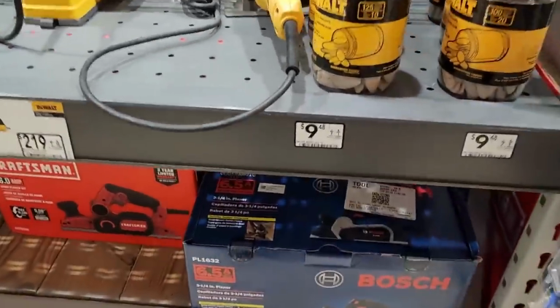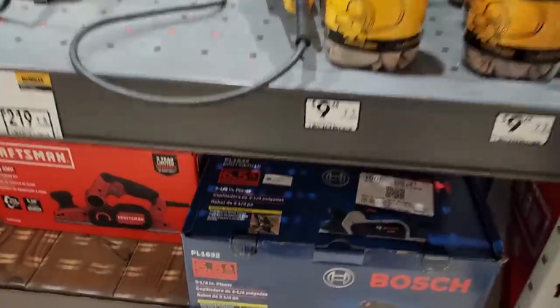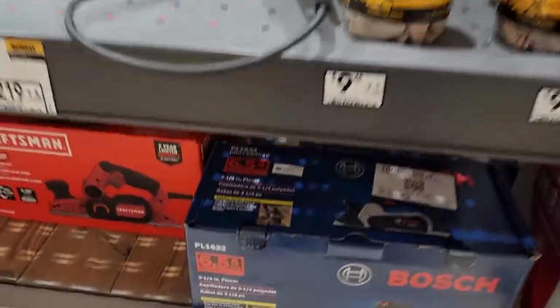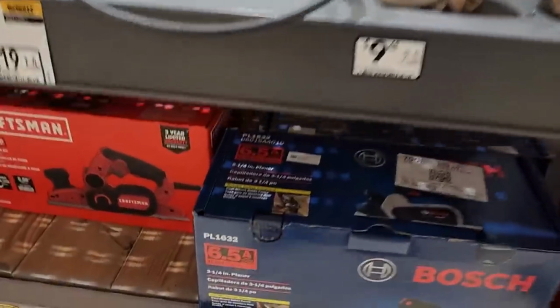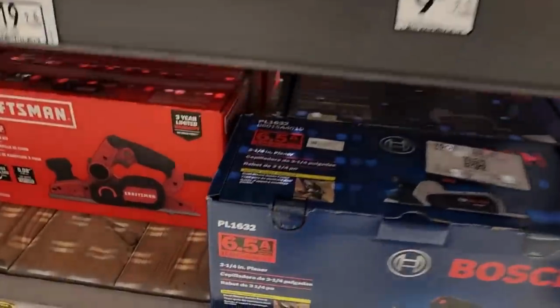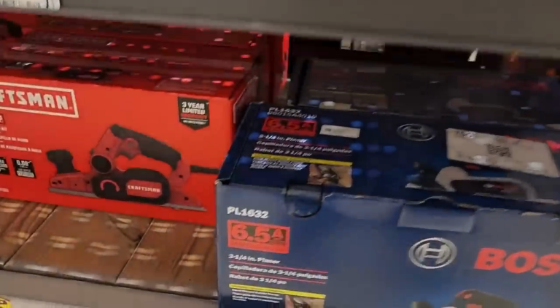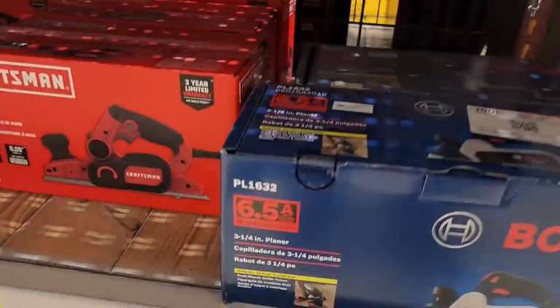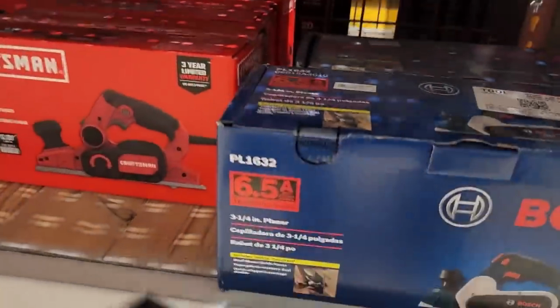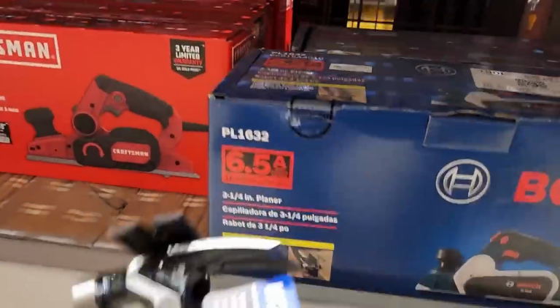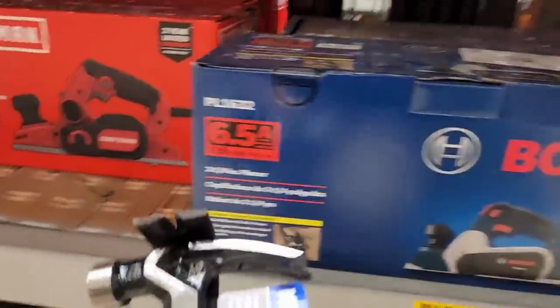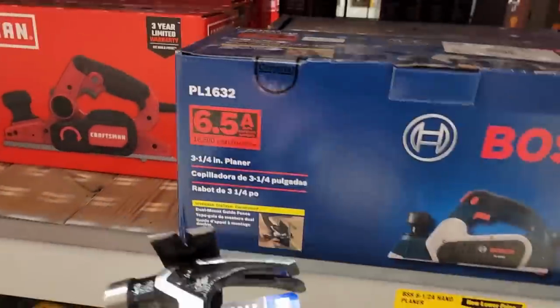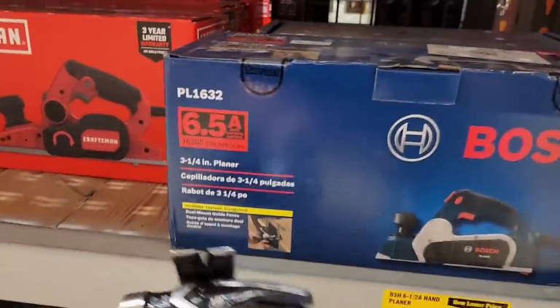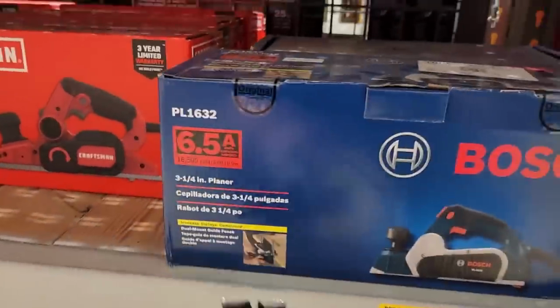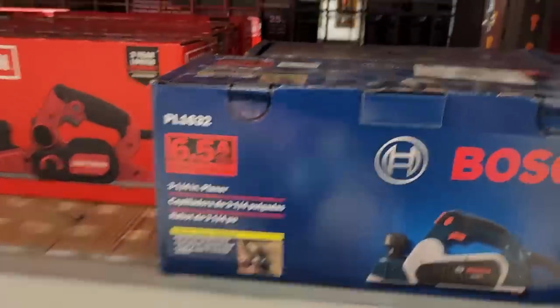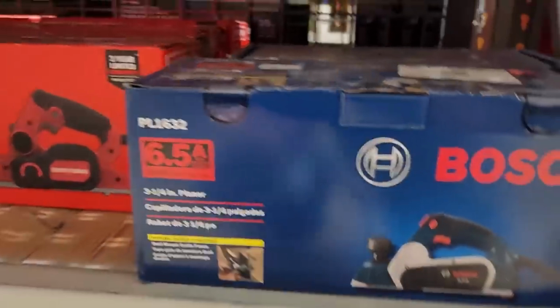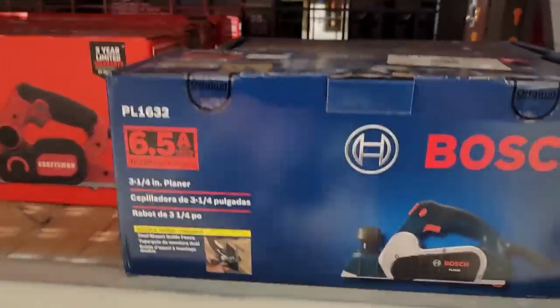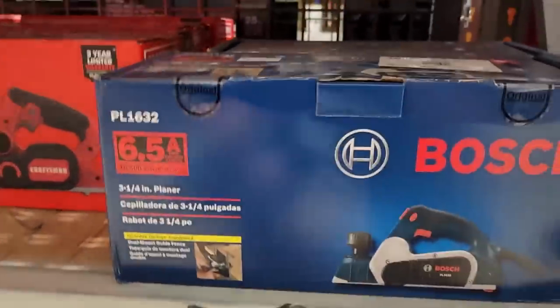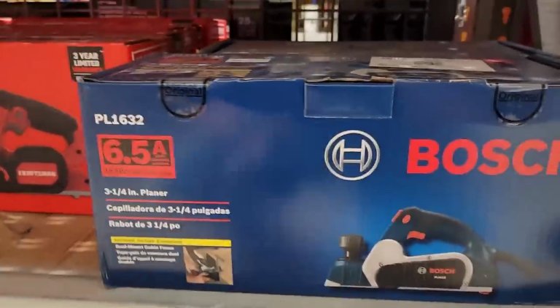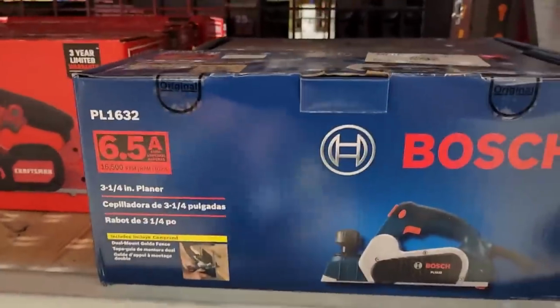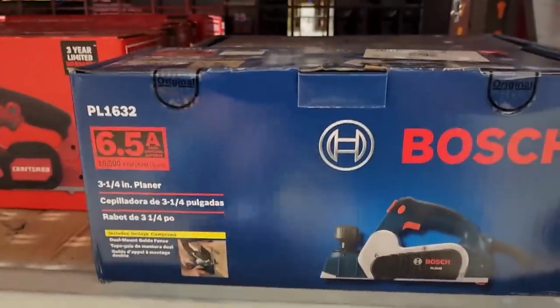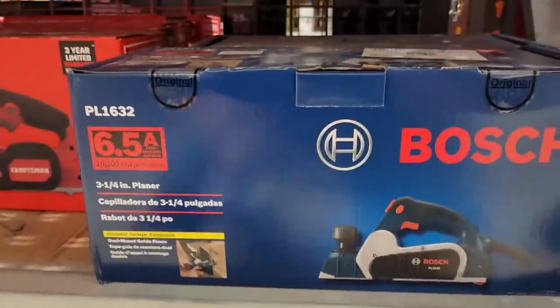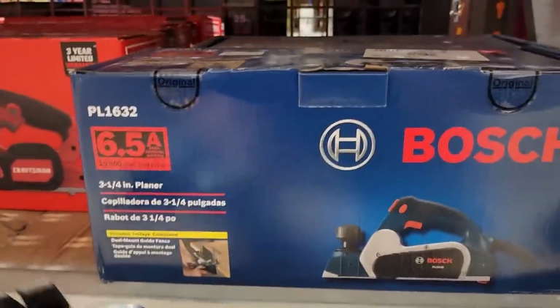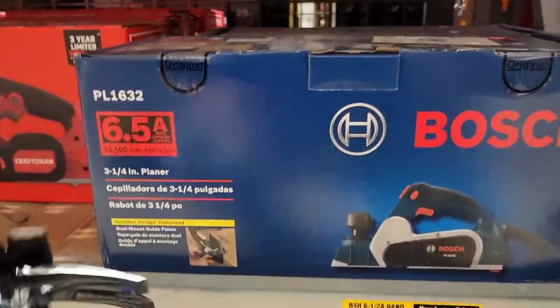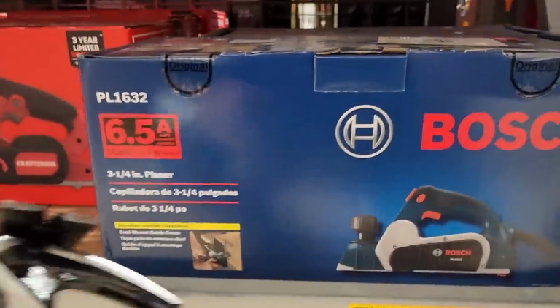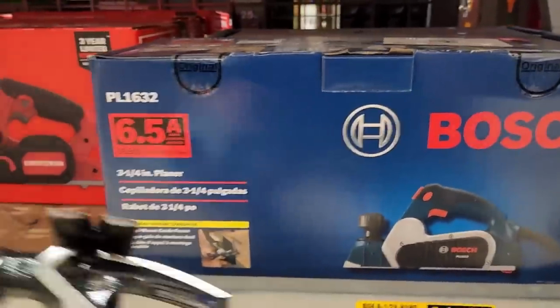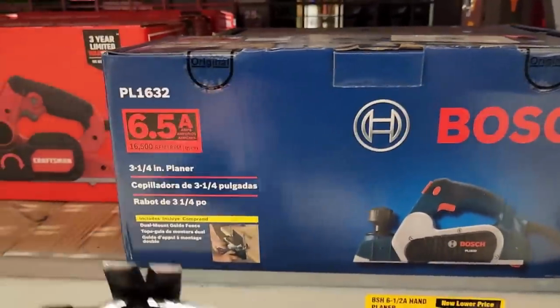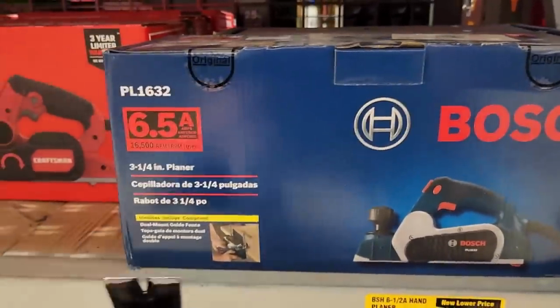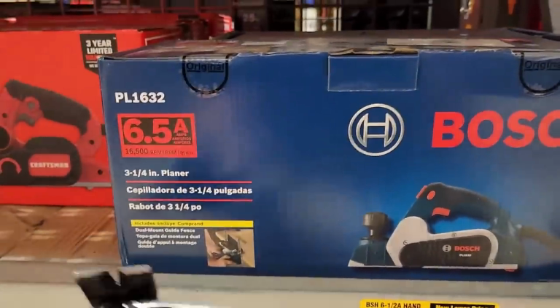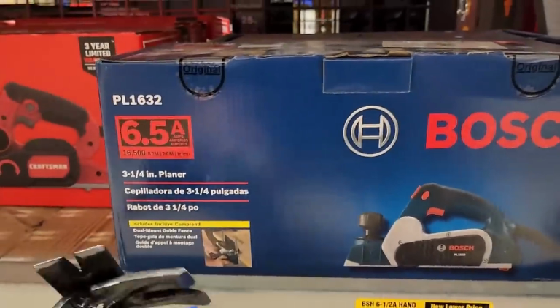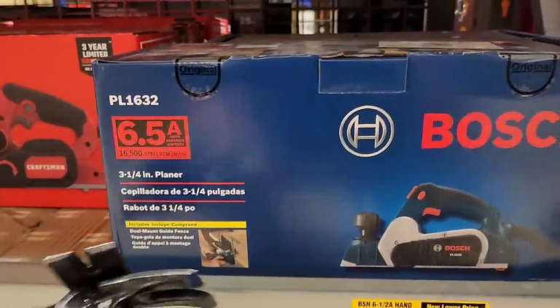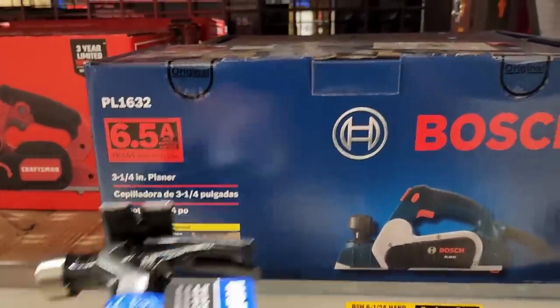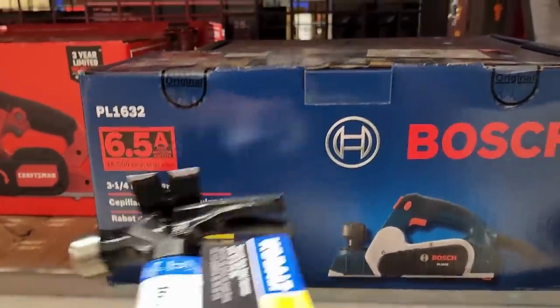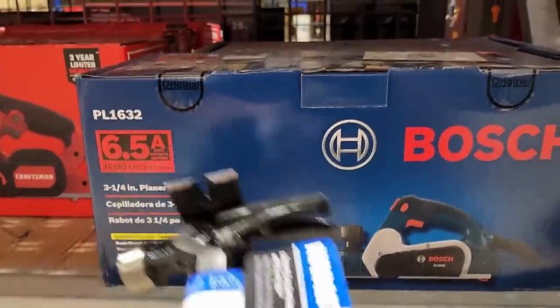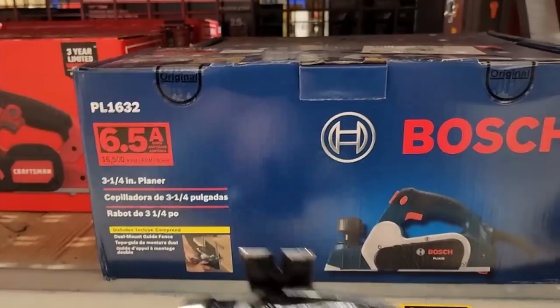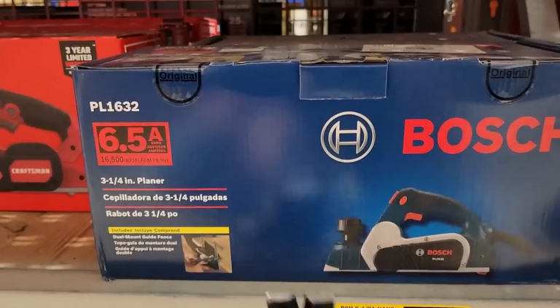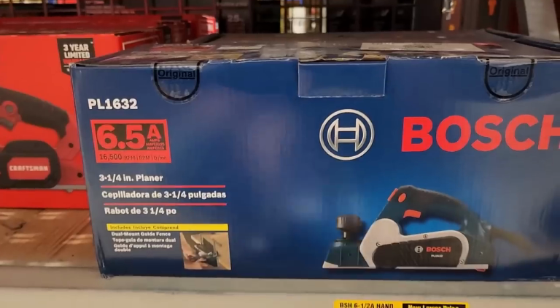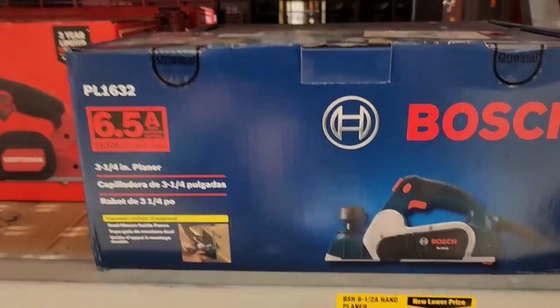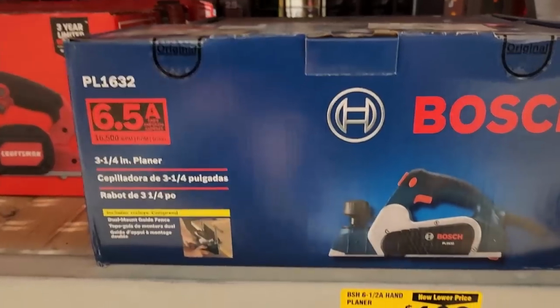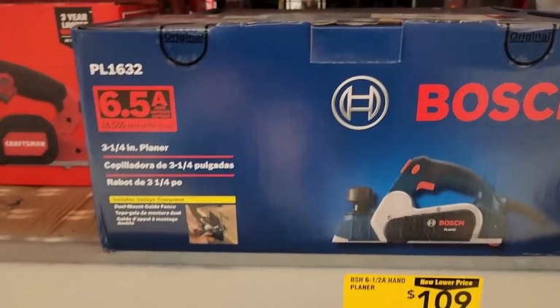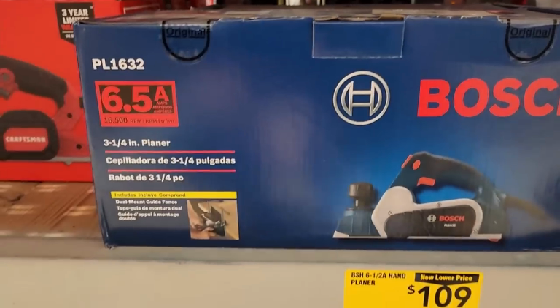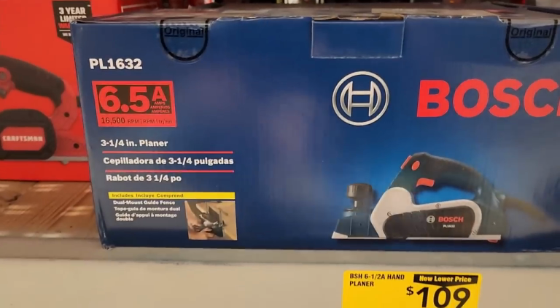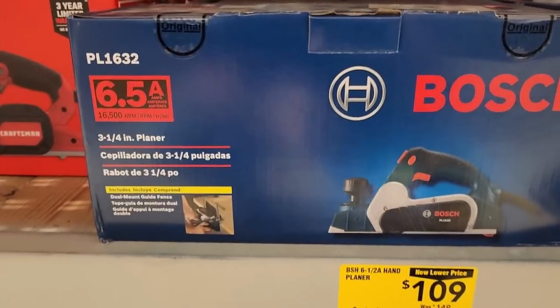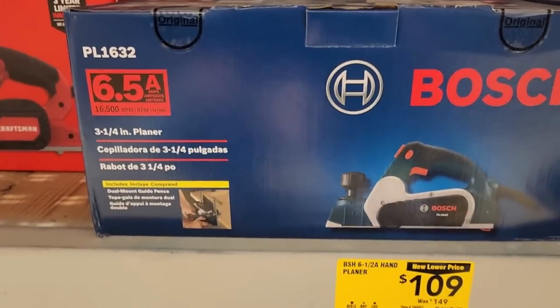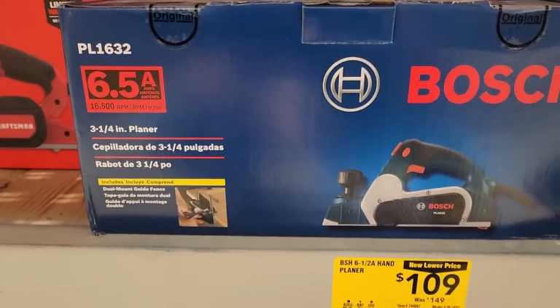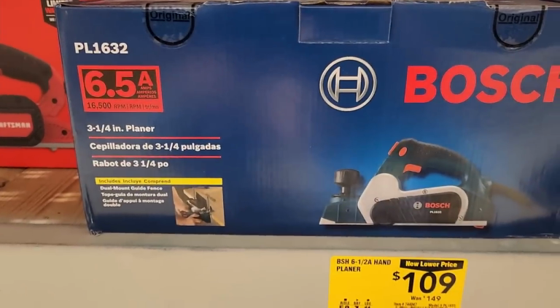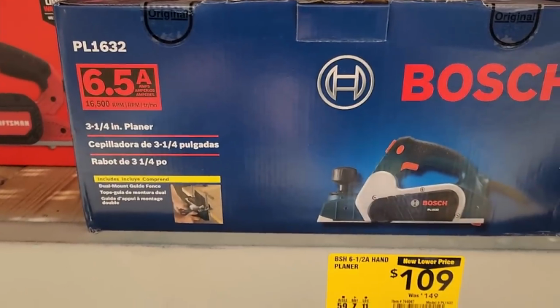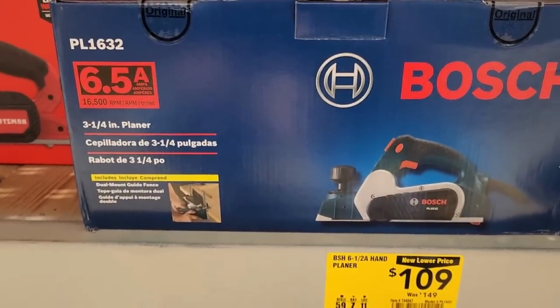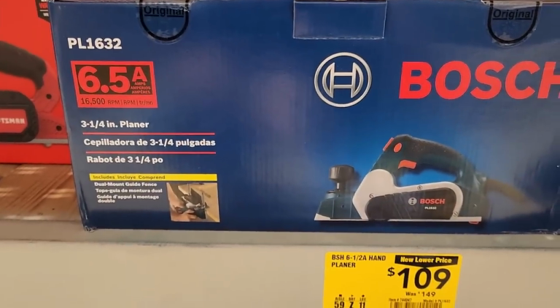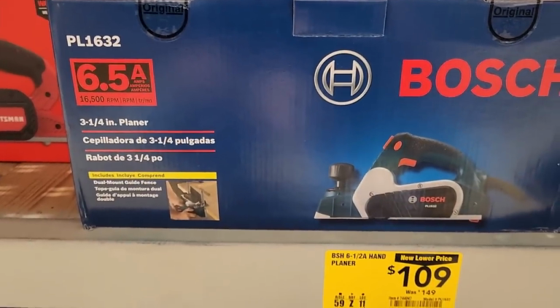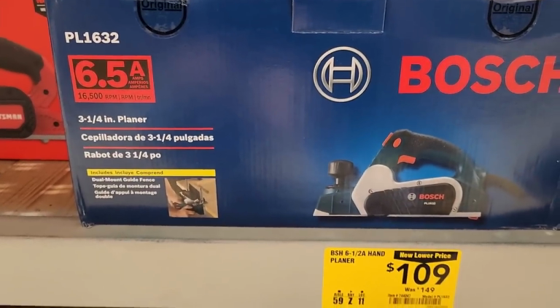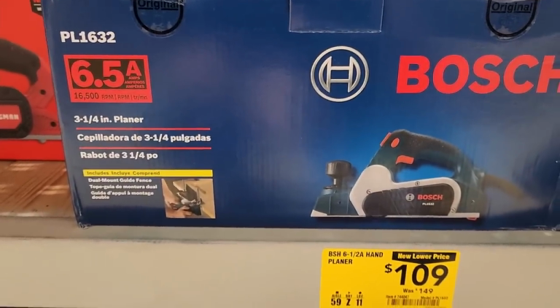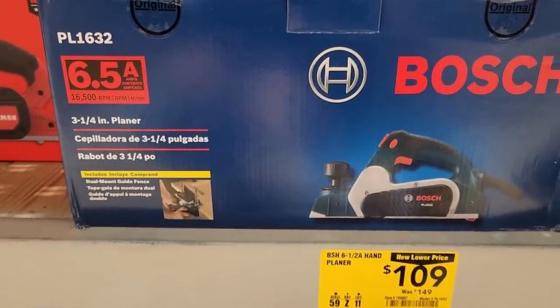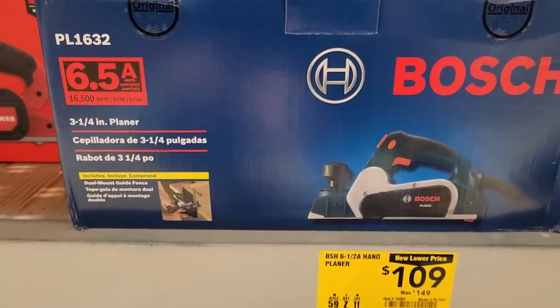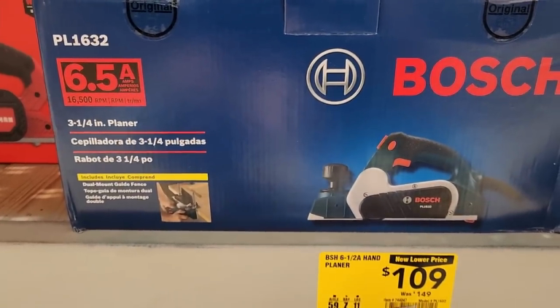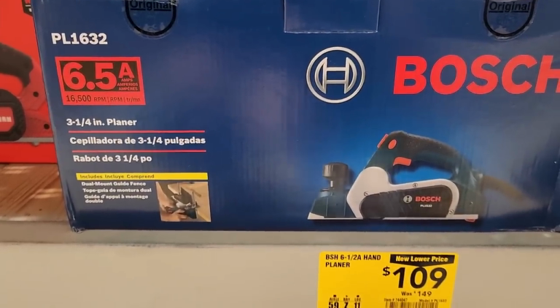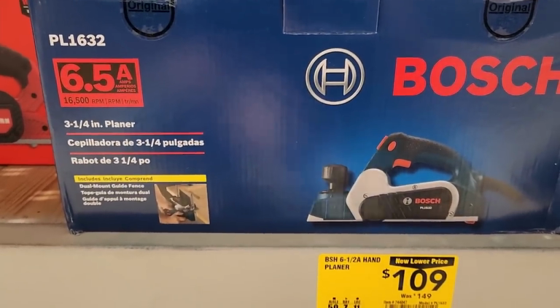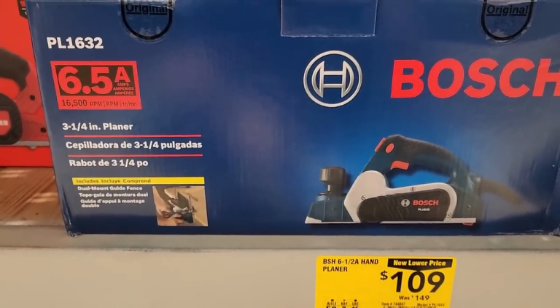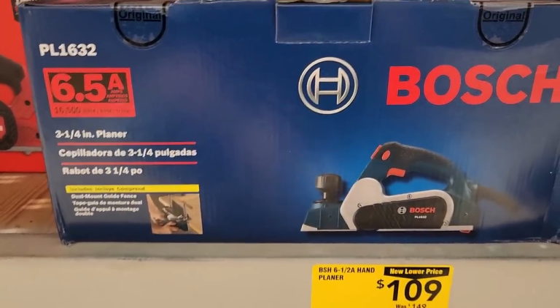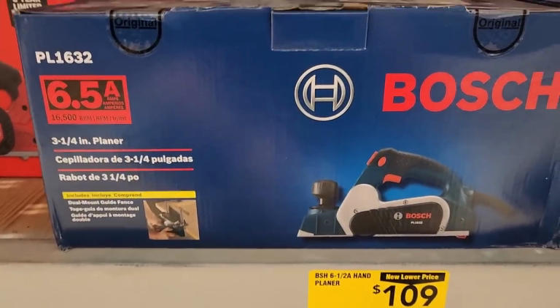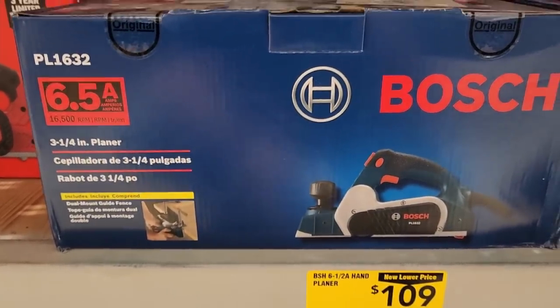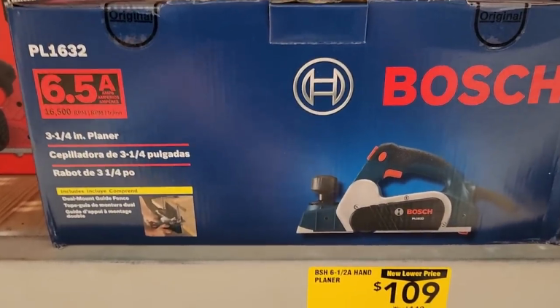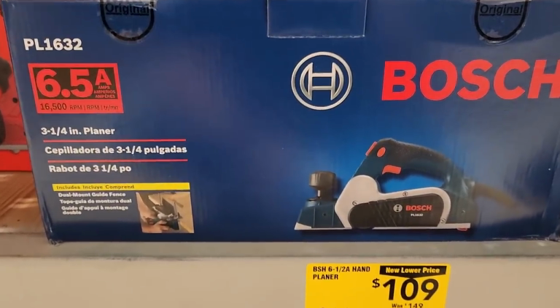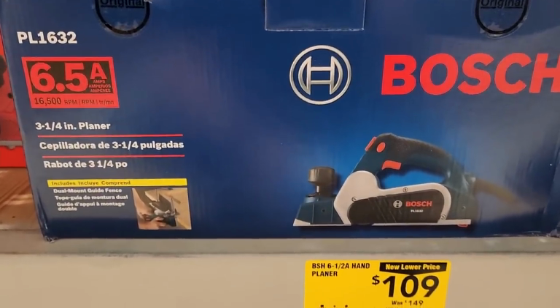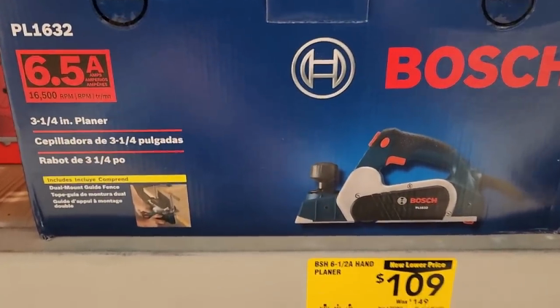Got the Bosch planer — corded tool, so no battery or charger needed. Was $149, down to $109.